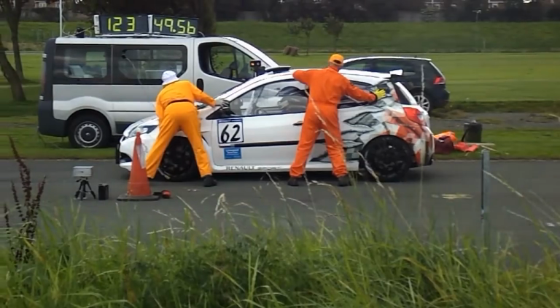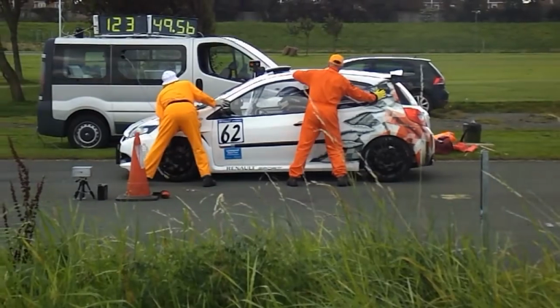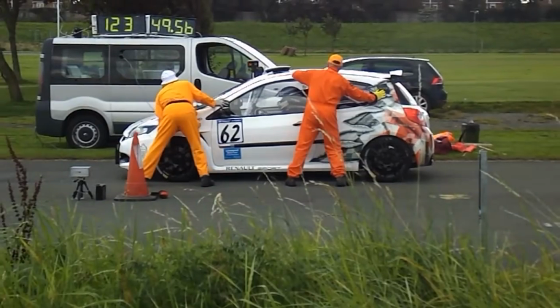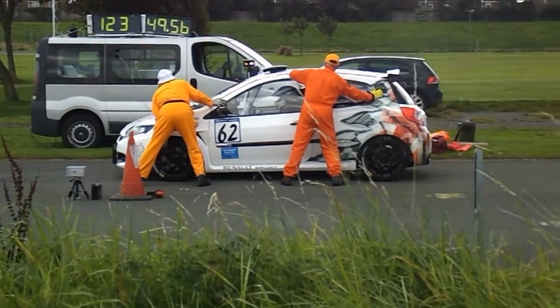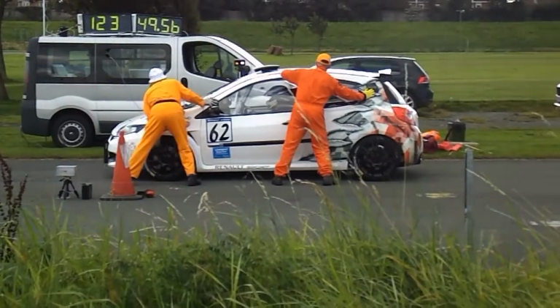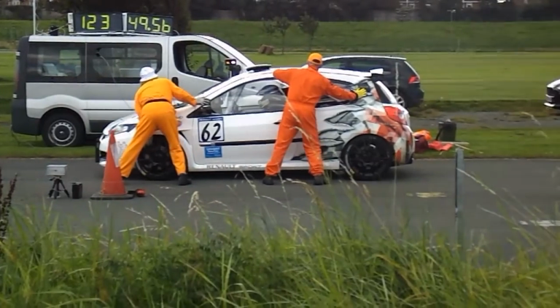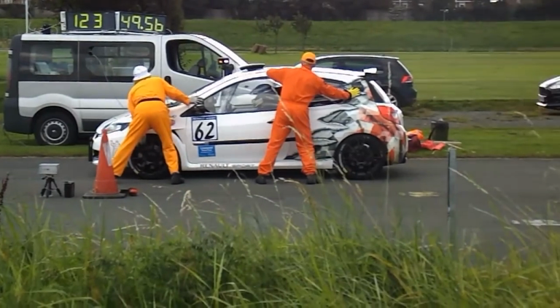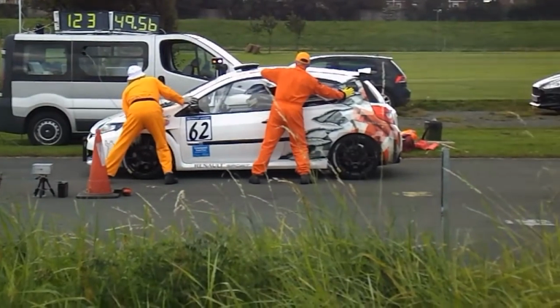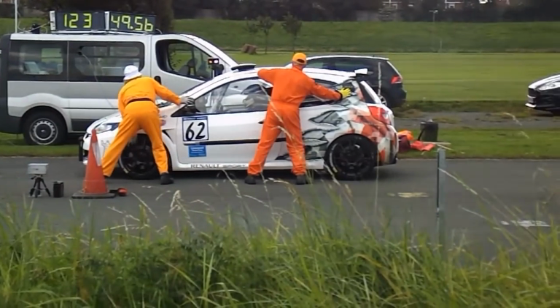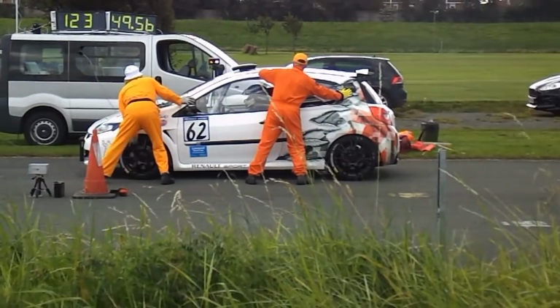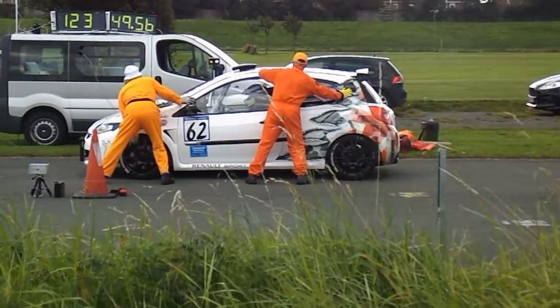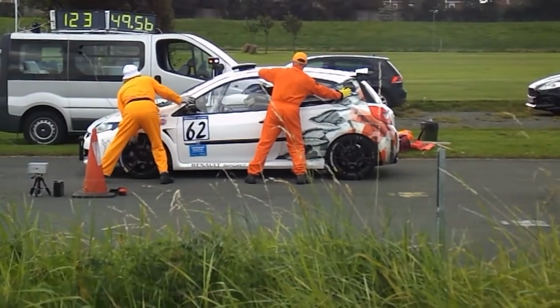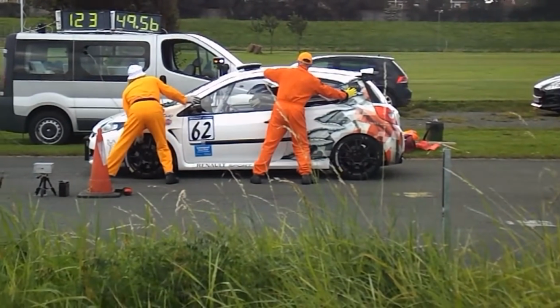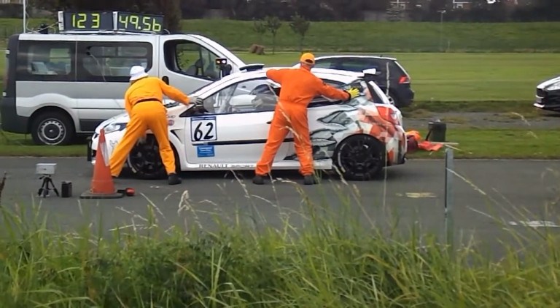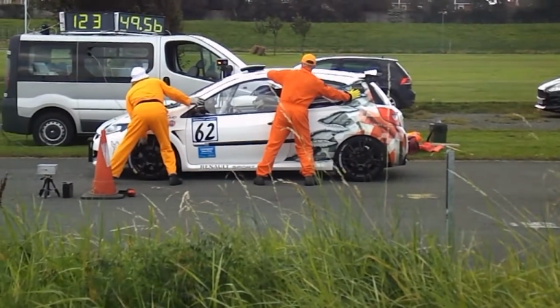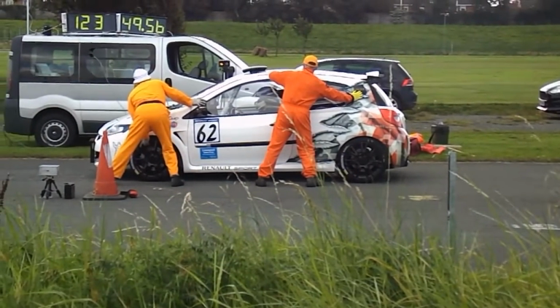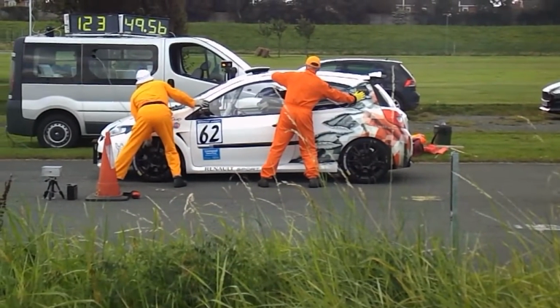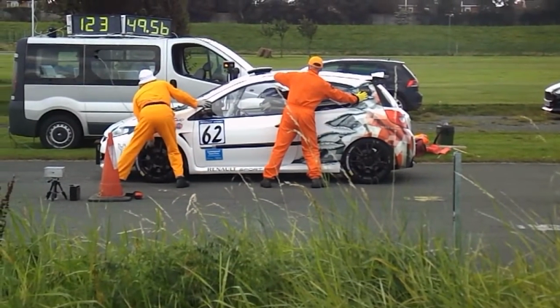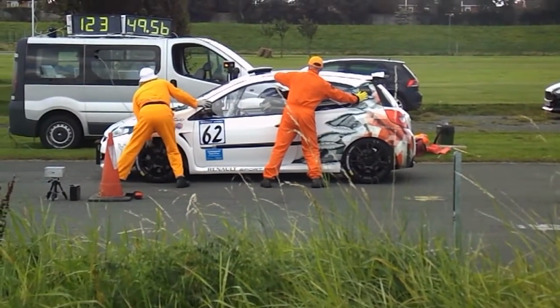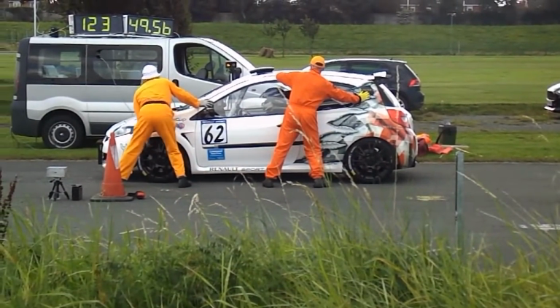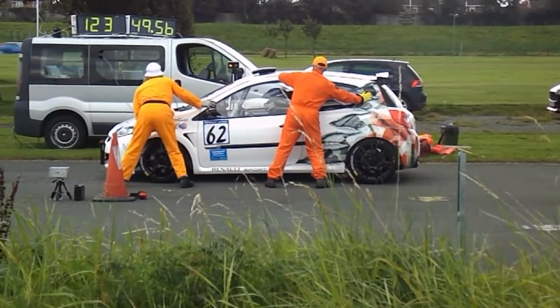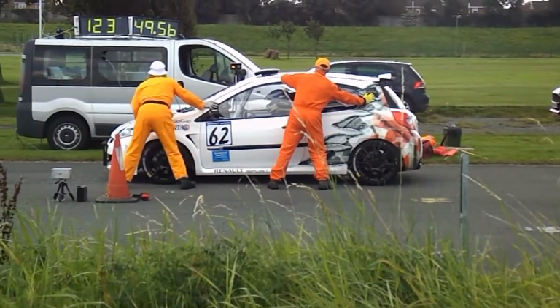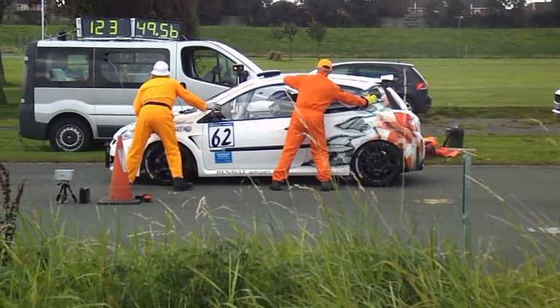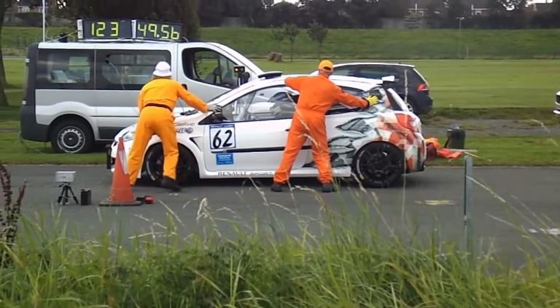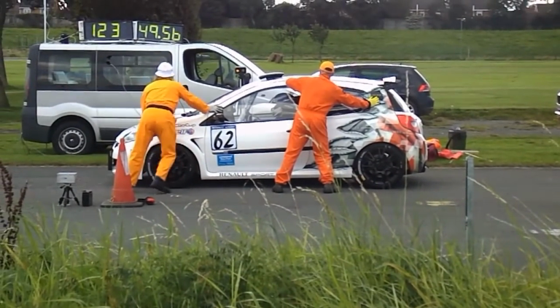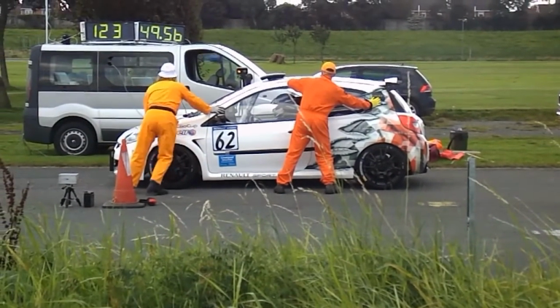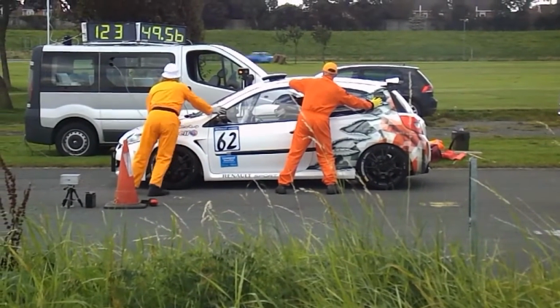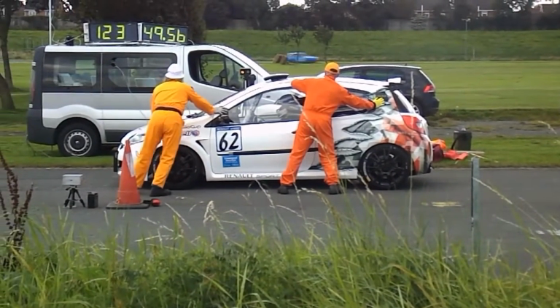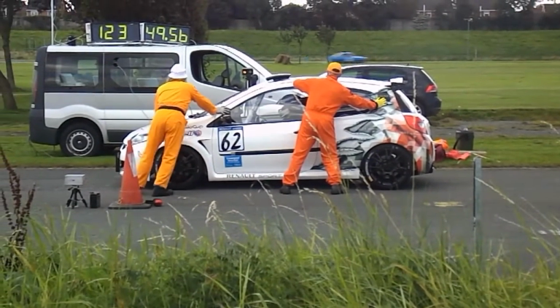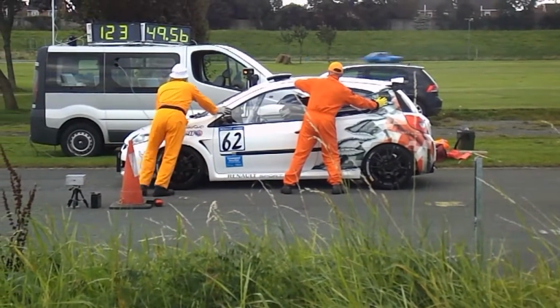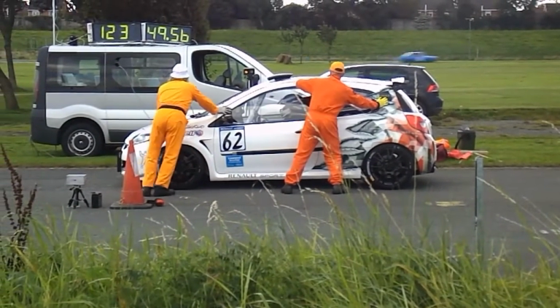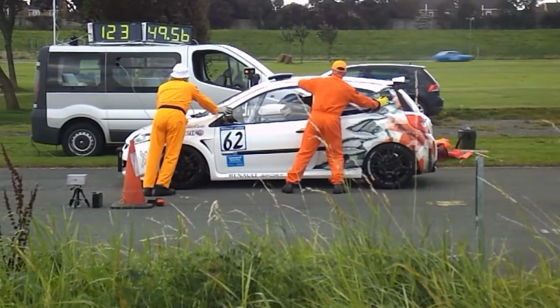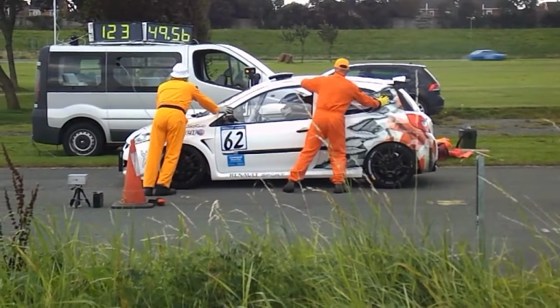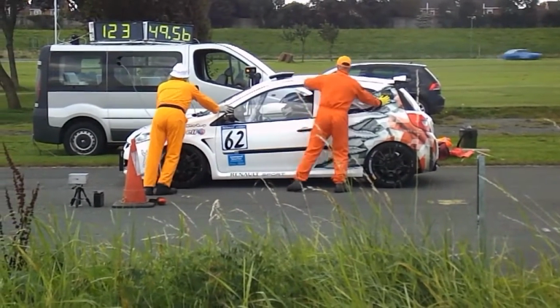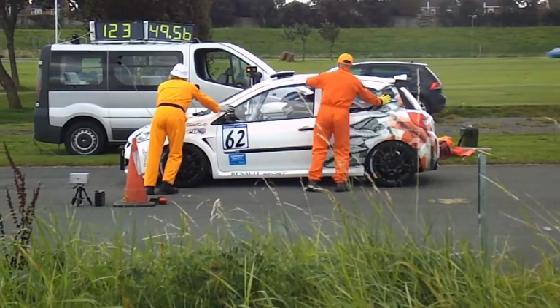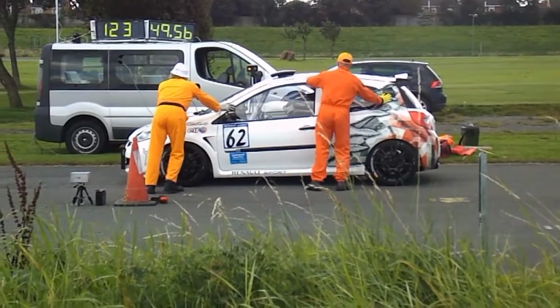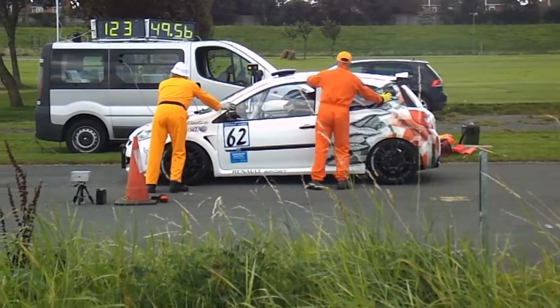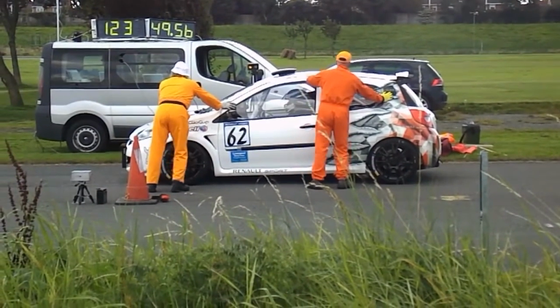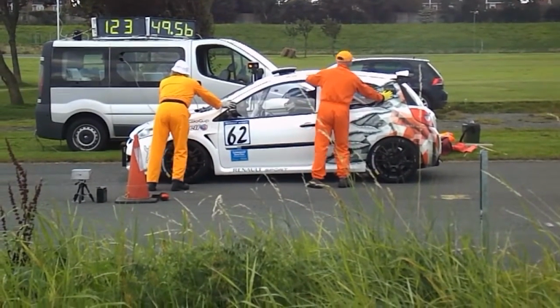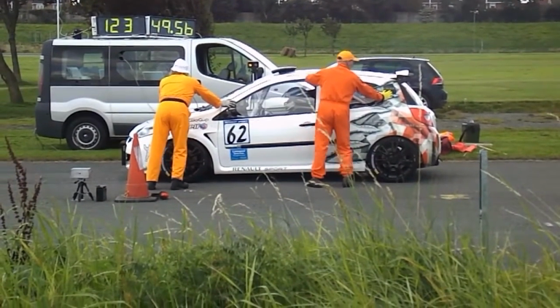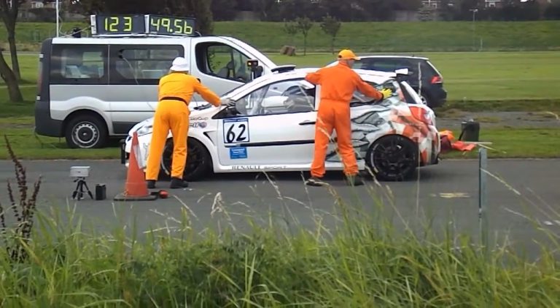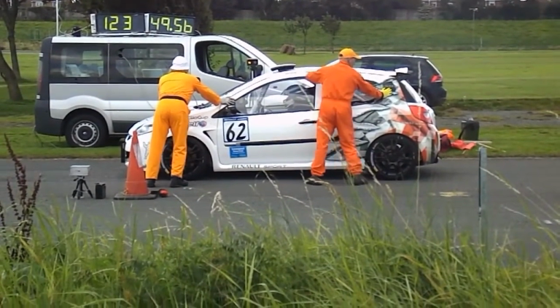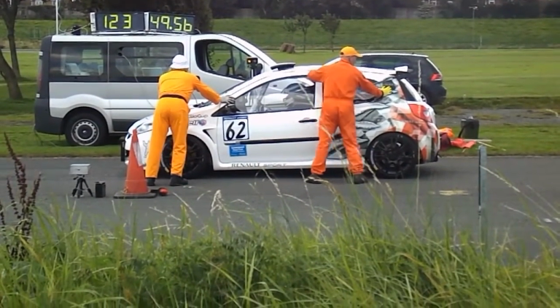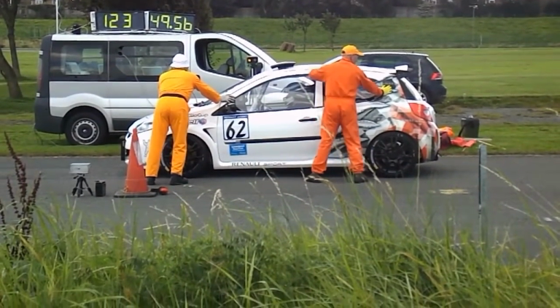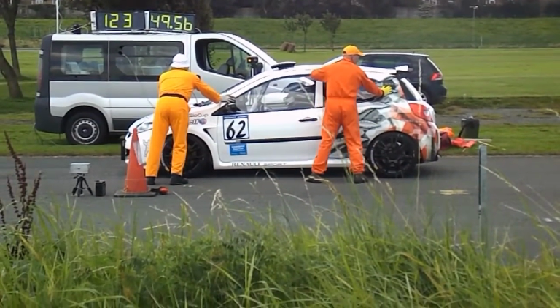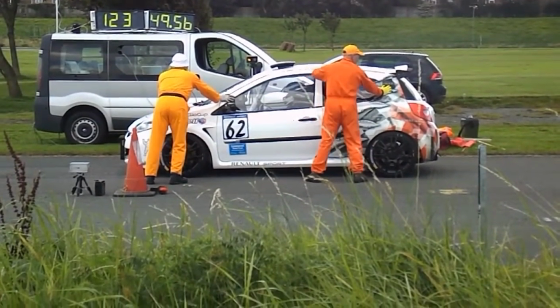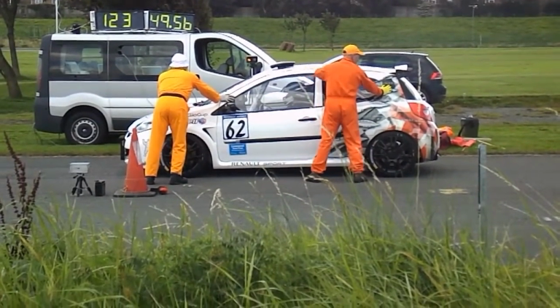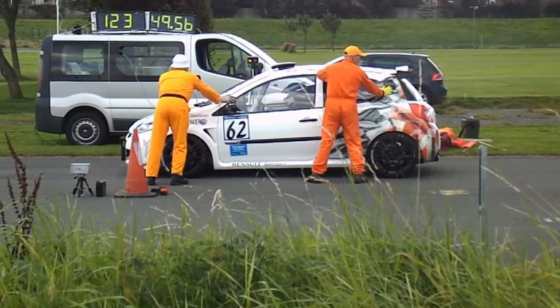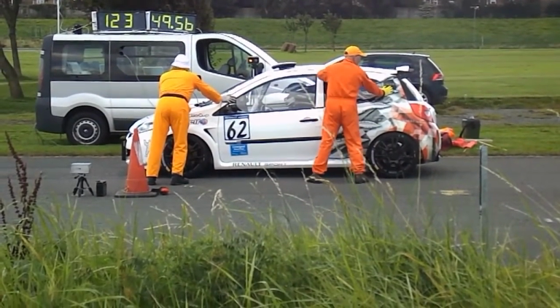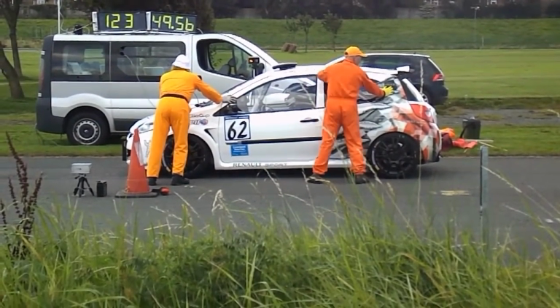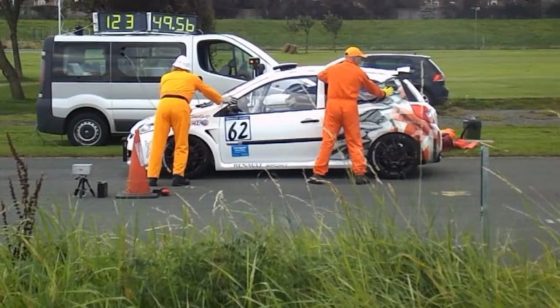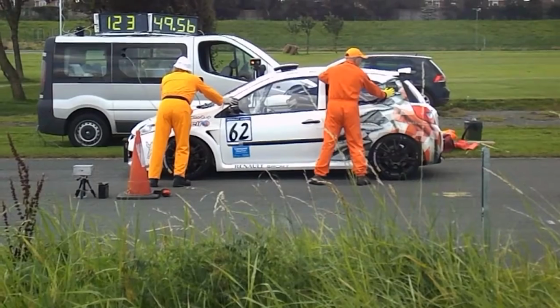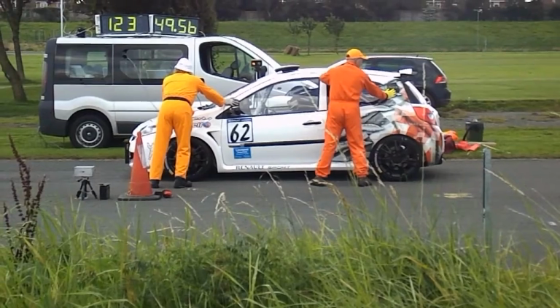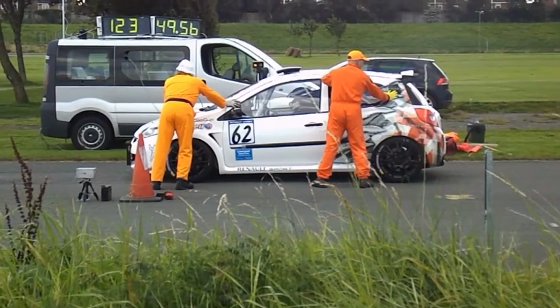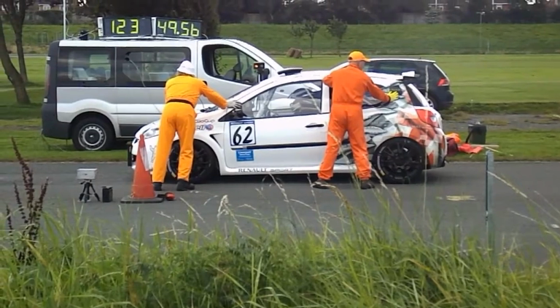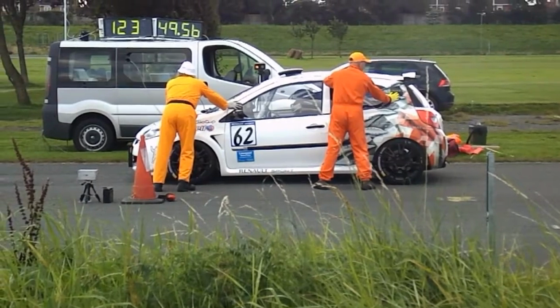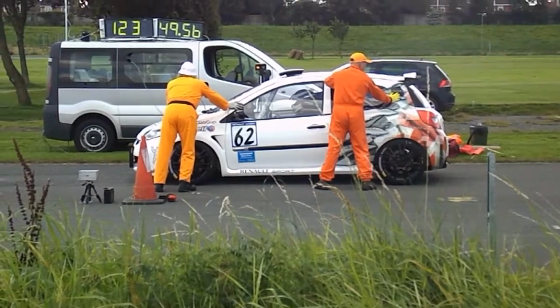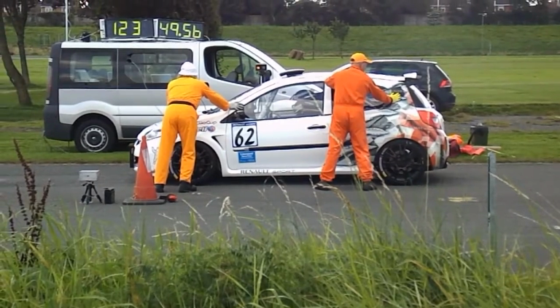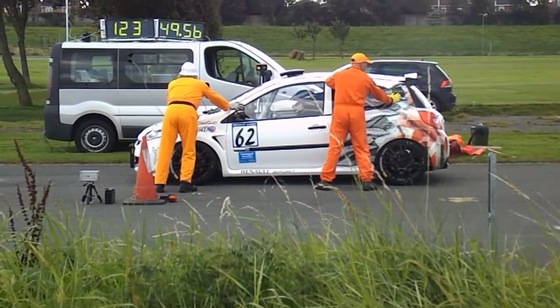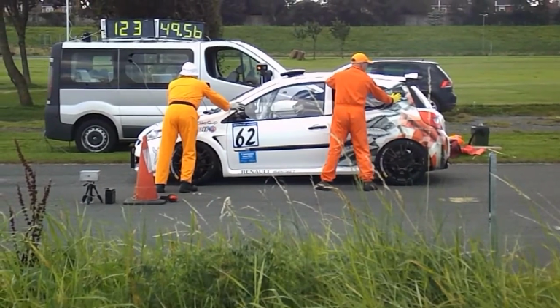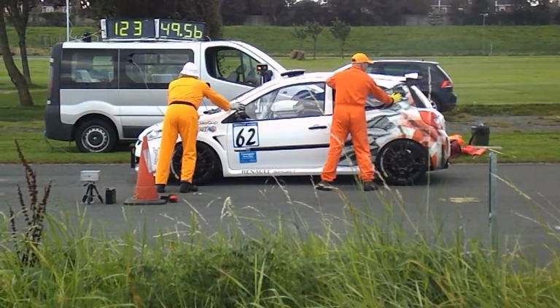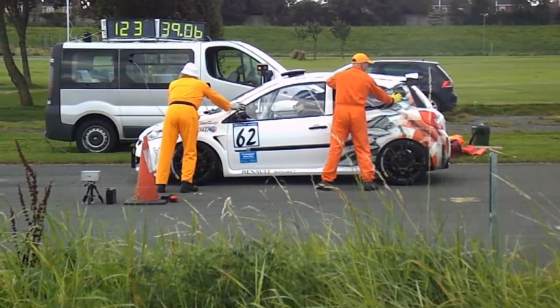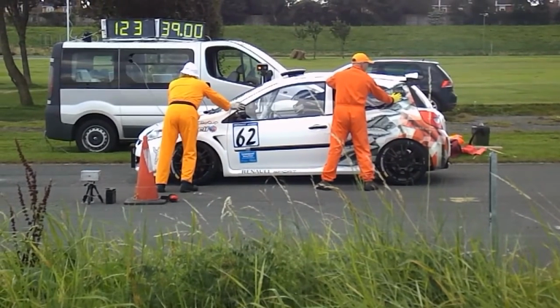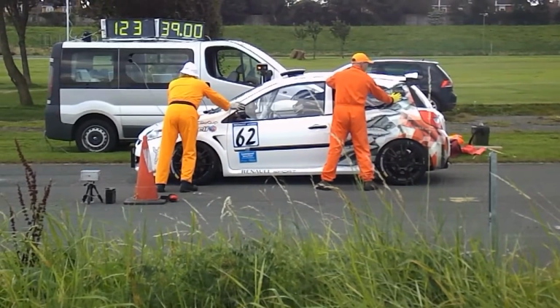It says on my sheet that that's a Ford Fiesta, but I don't think so.